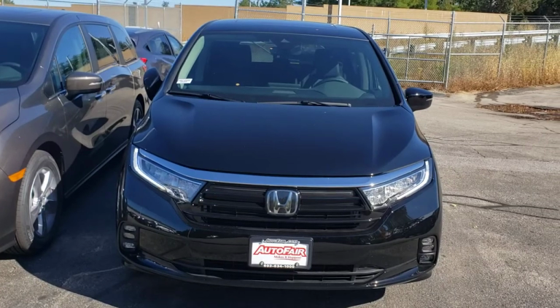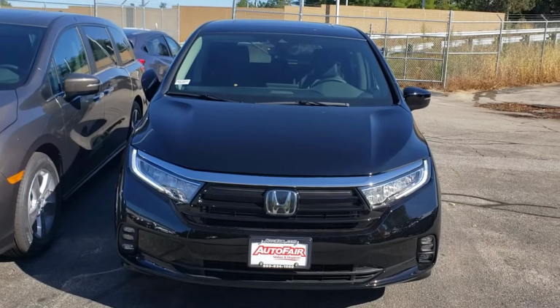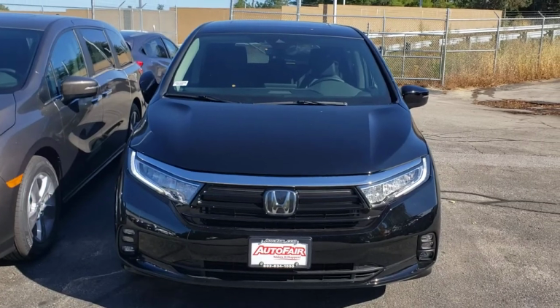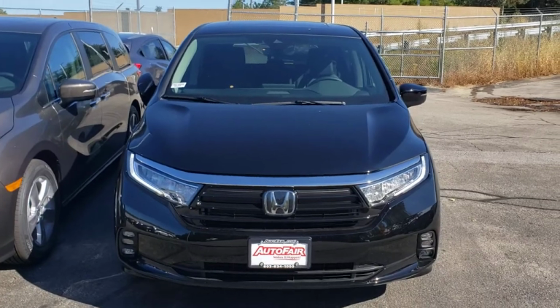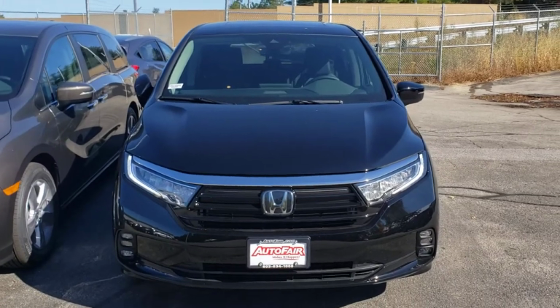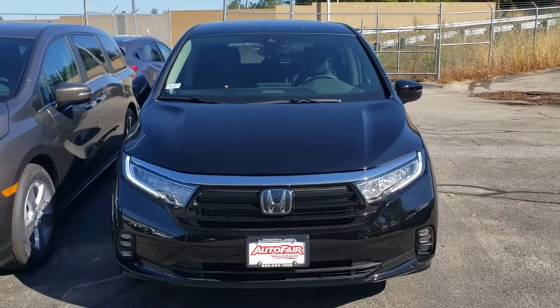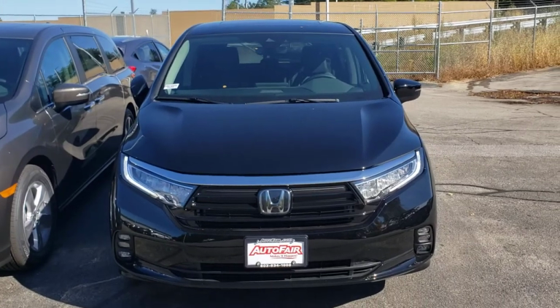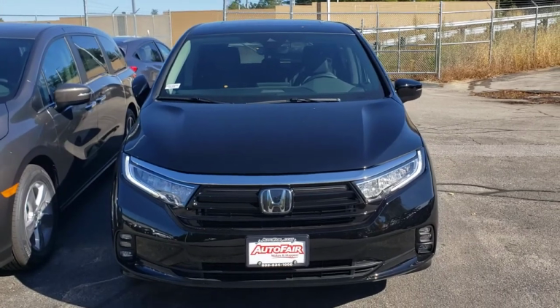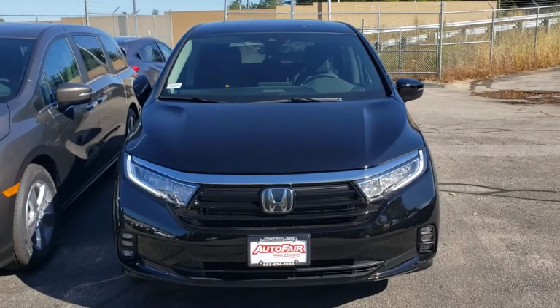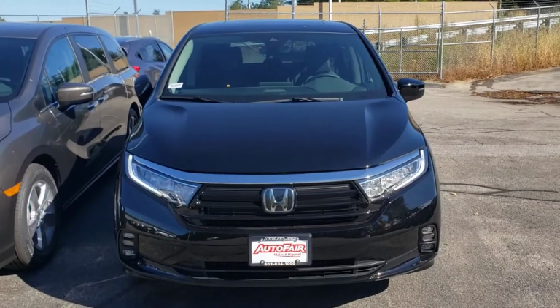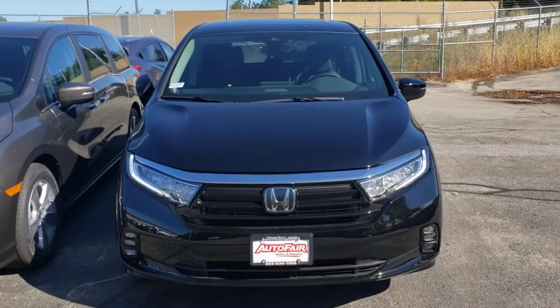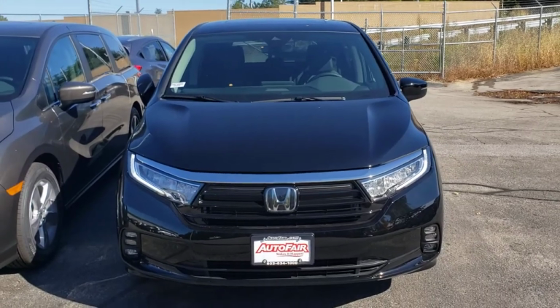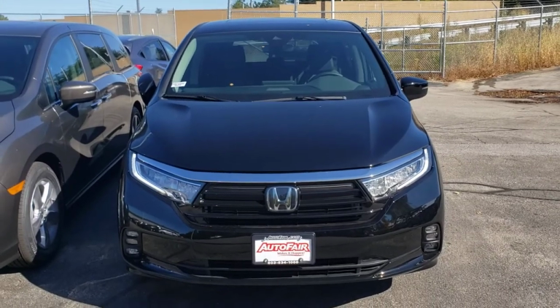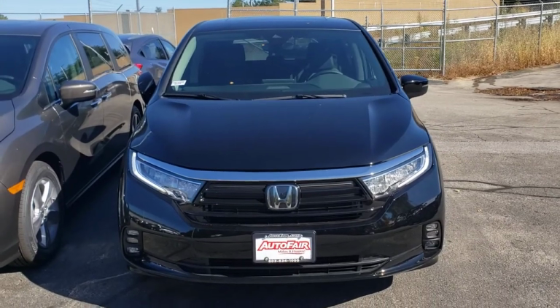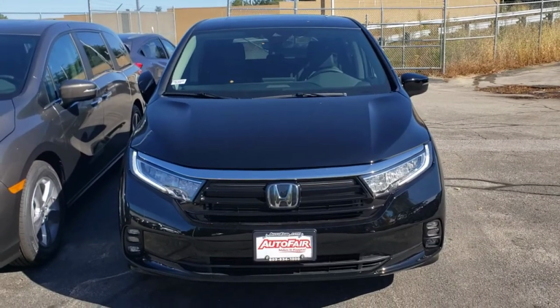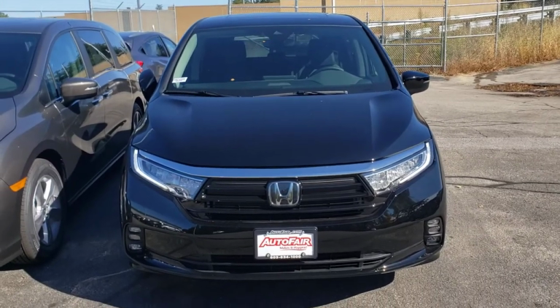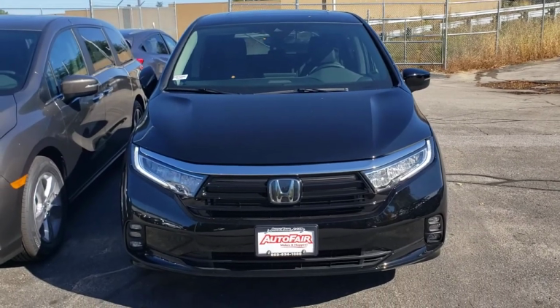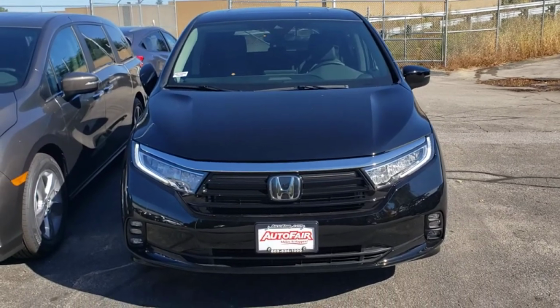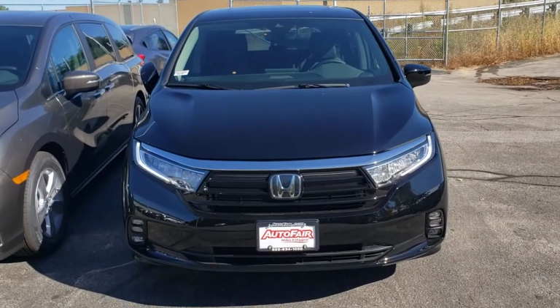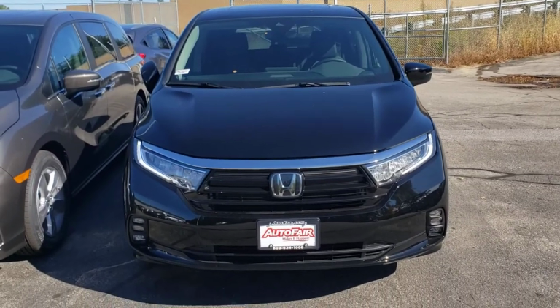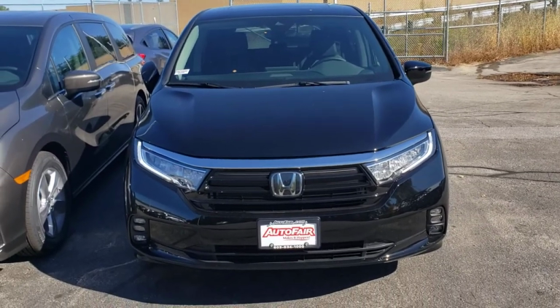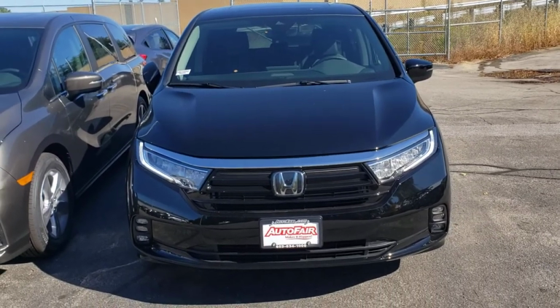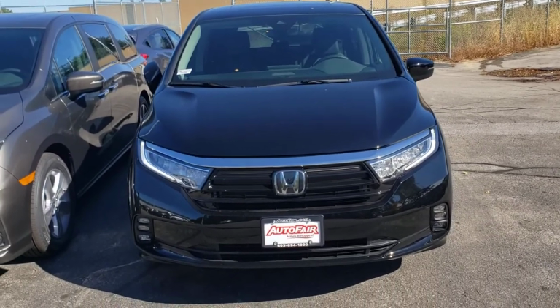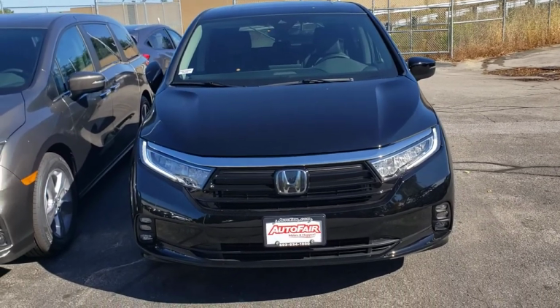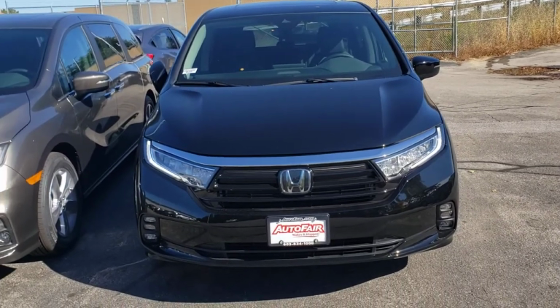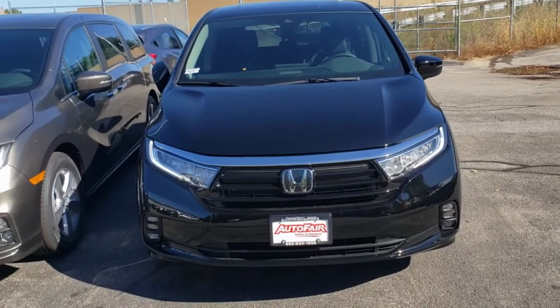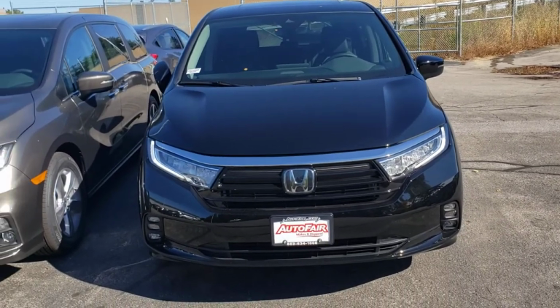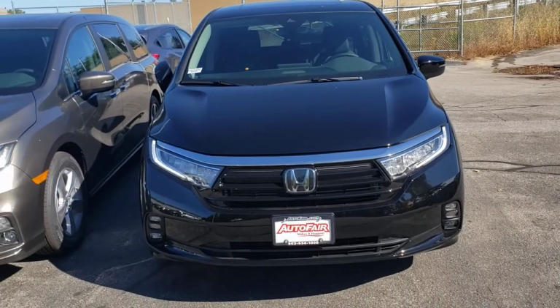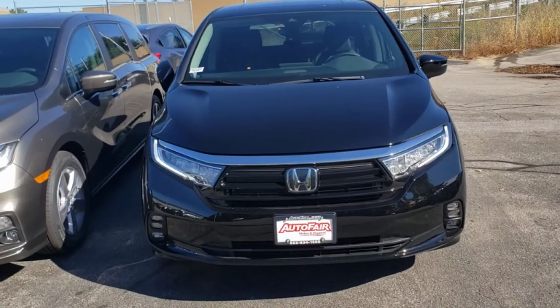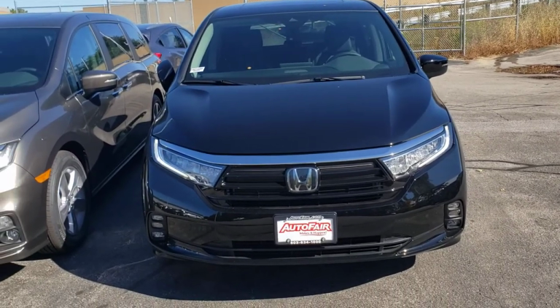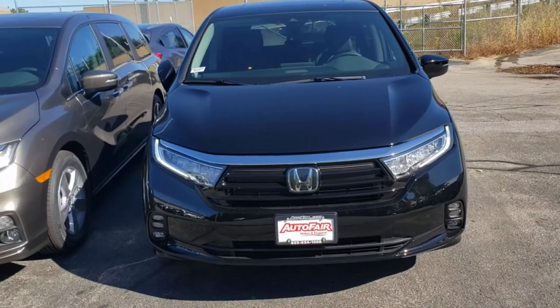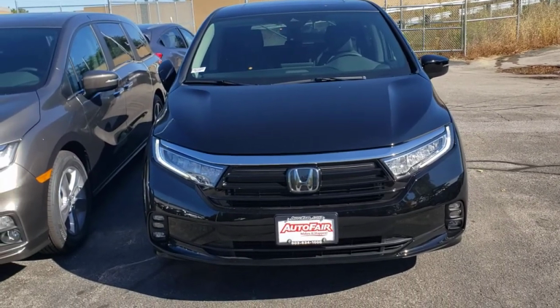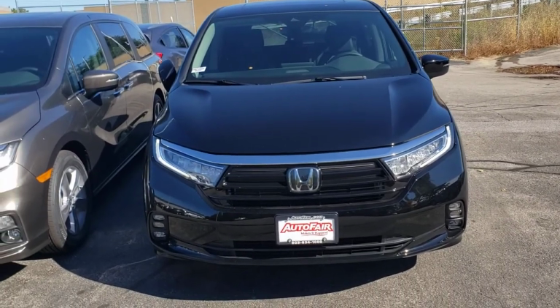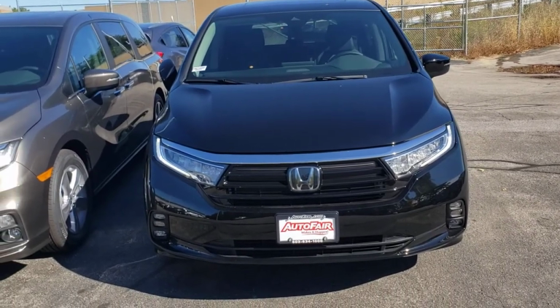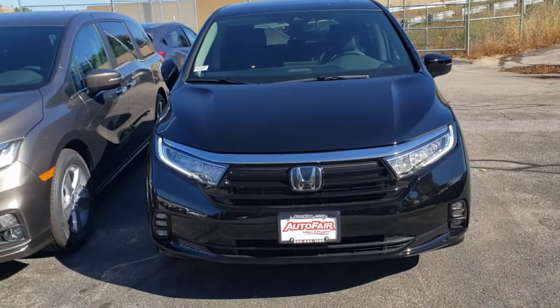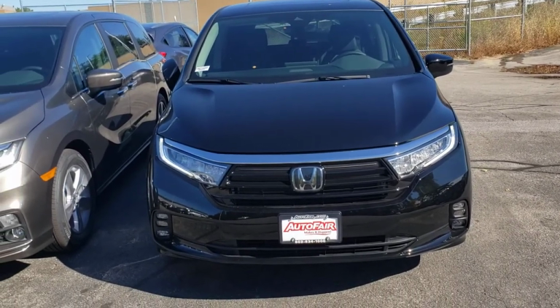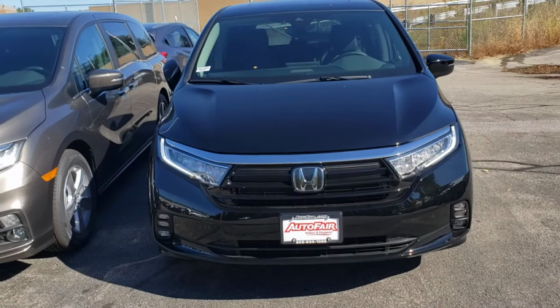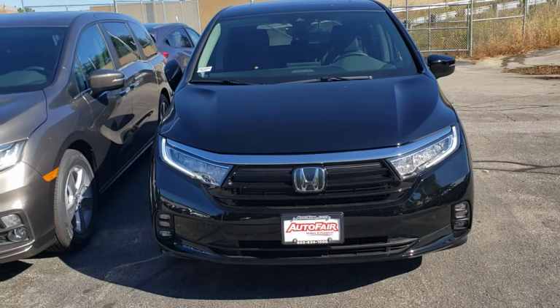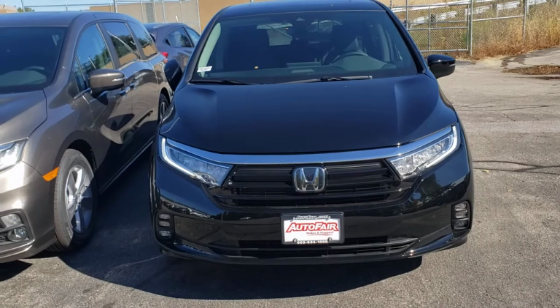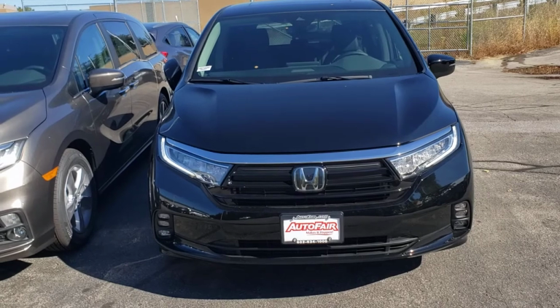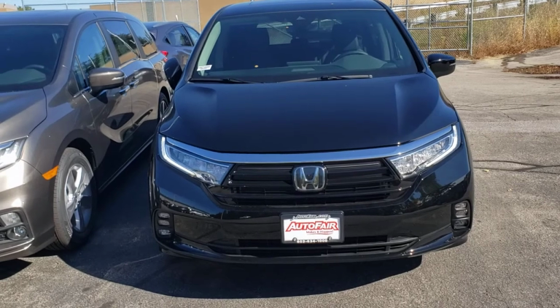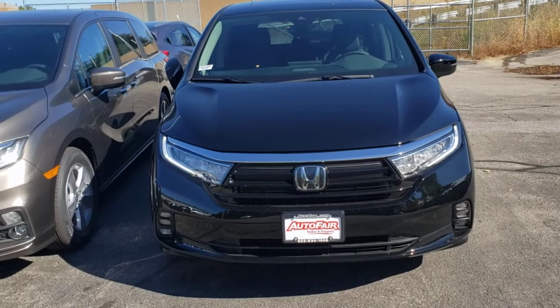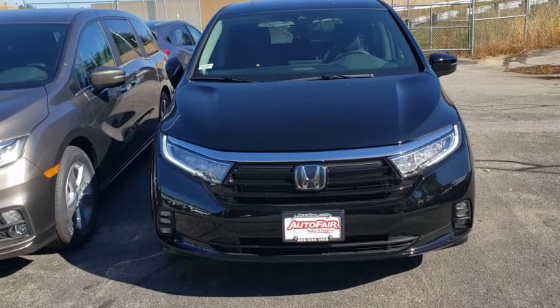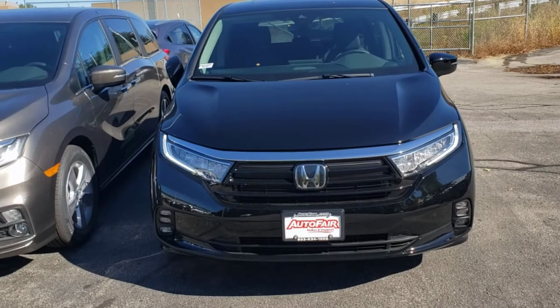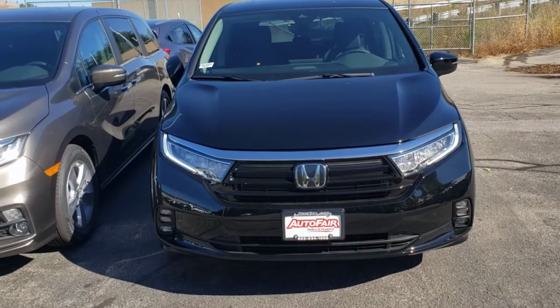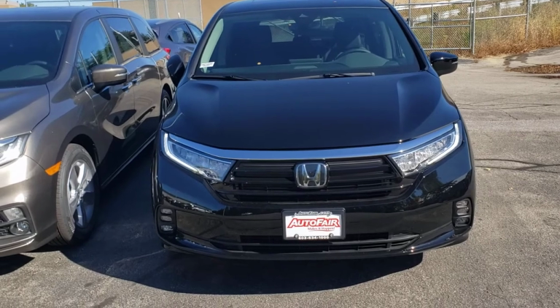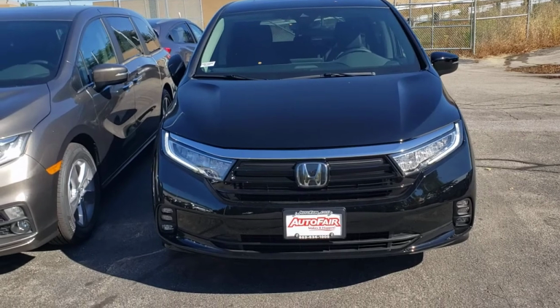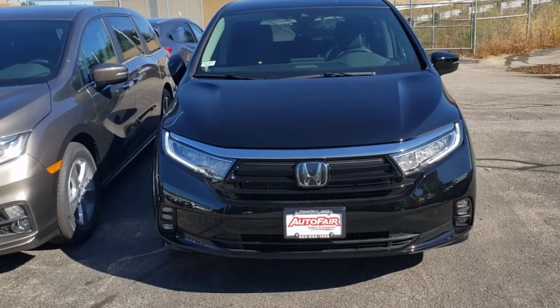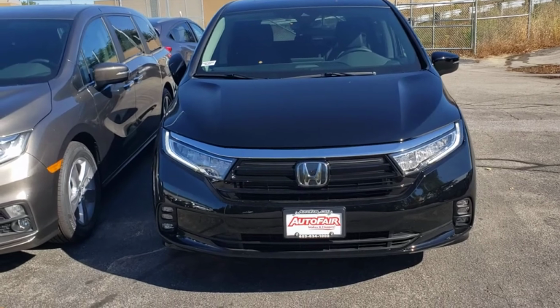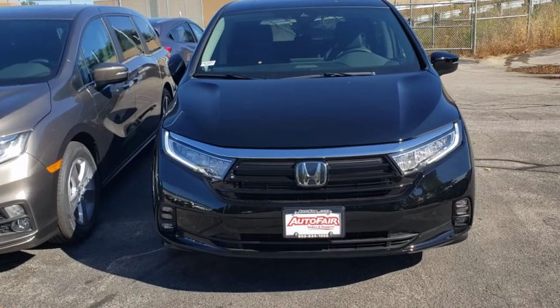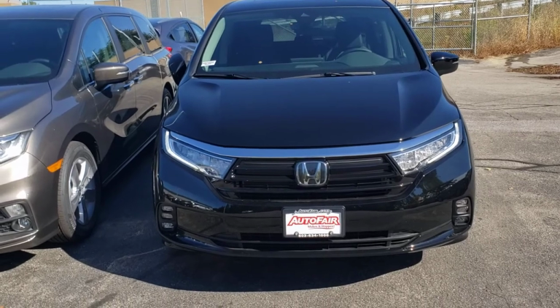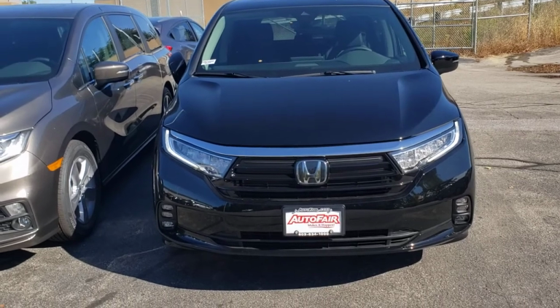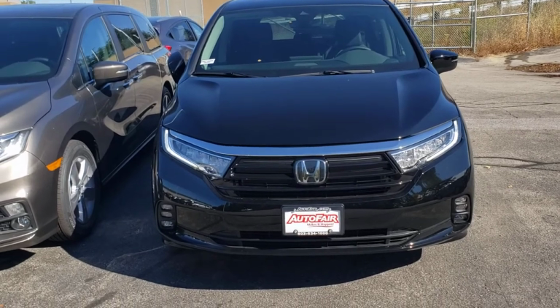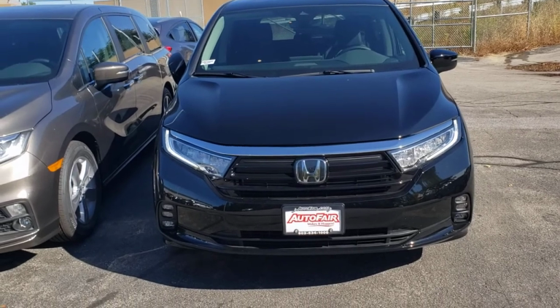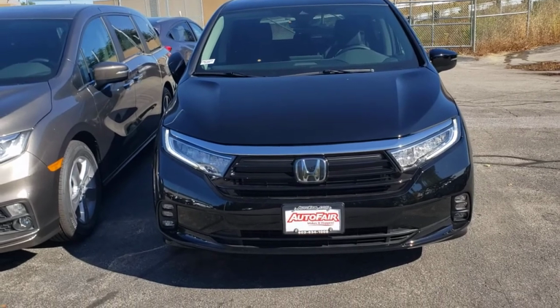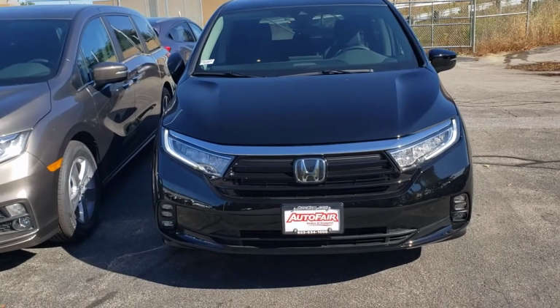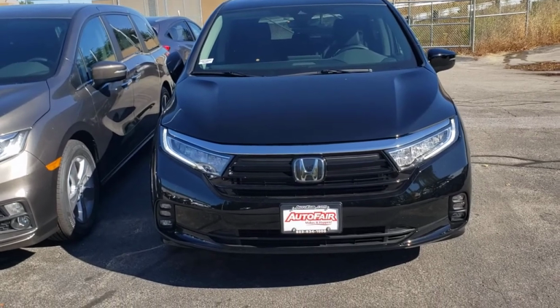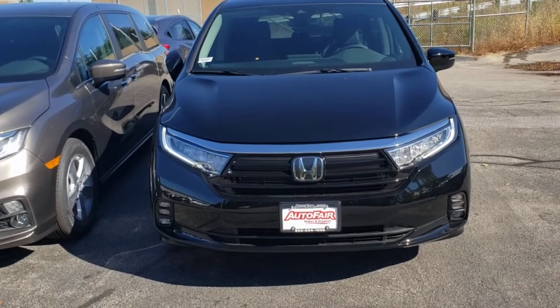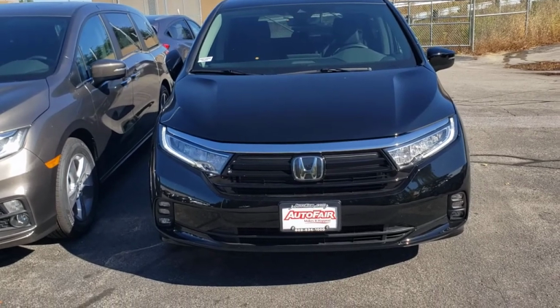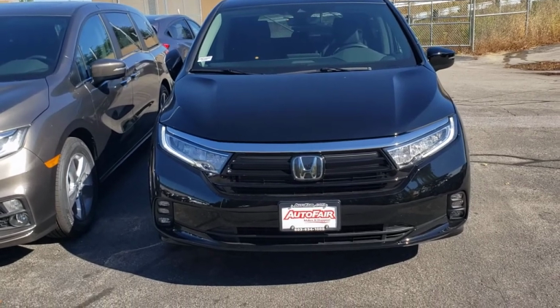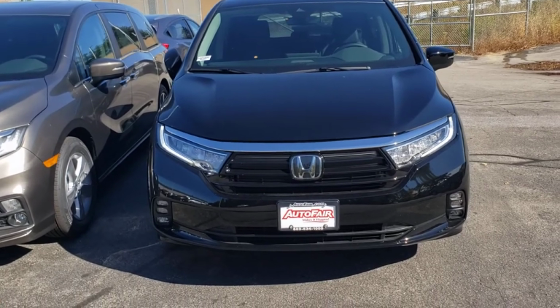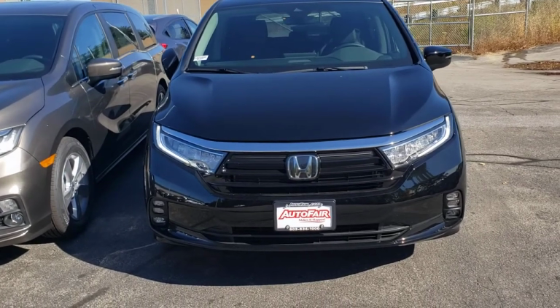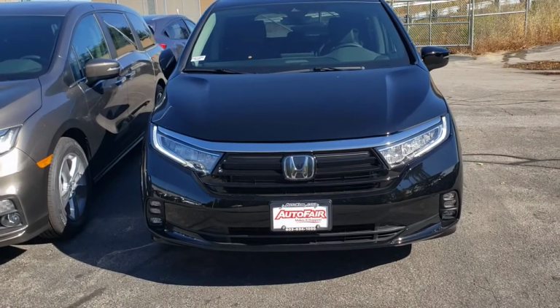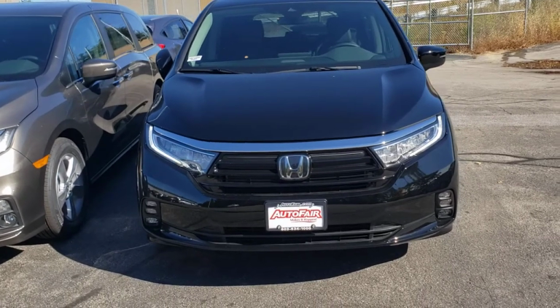Hey David, this is Jack here at Autofair Honda. I noticed you had interest in one of our 2021 Odyssey EXLs, so I made this short video for you.